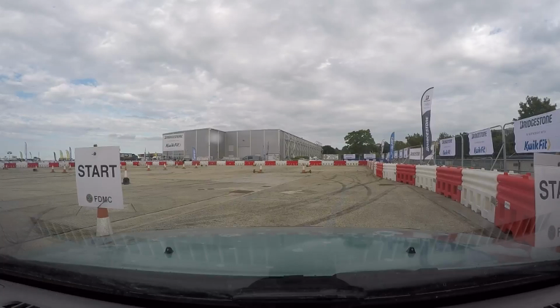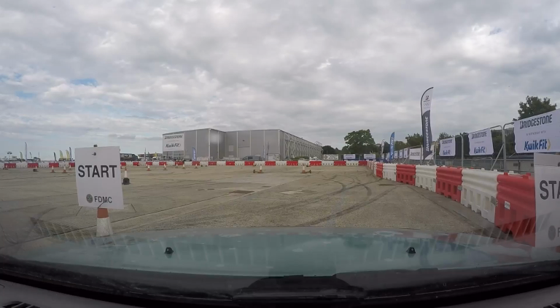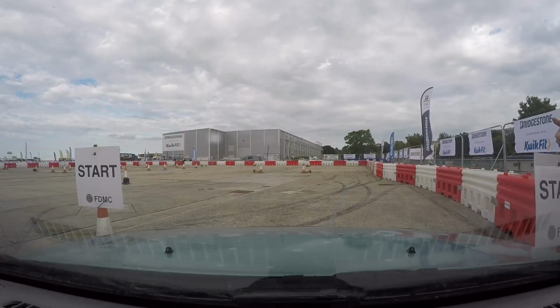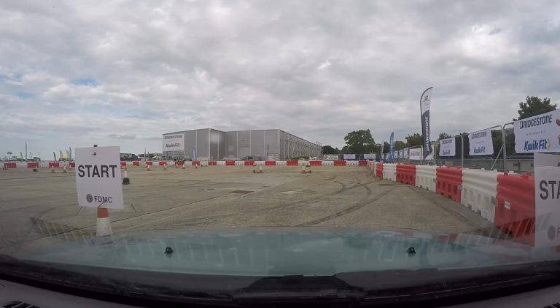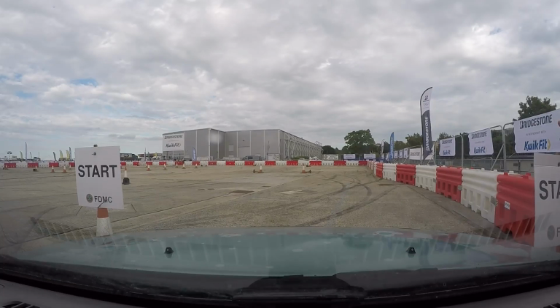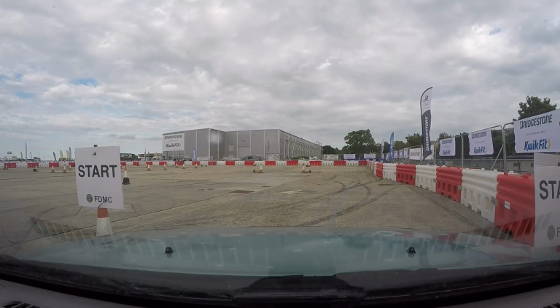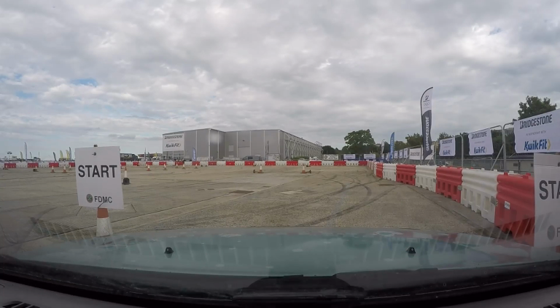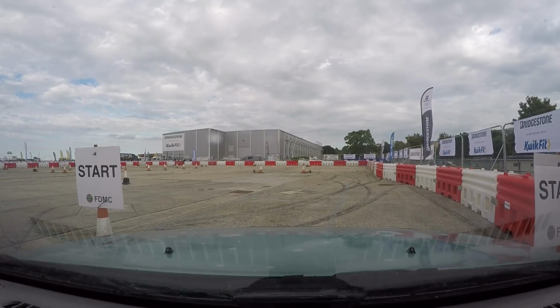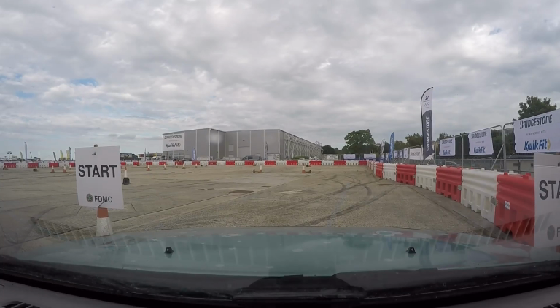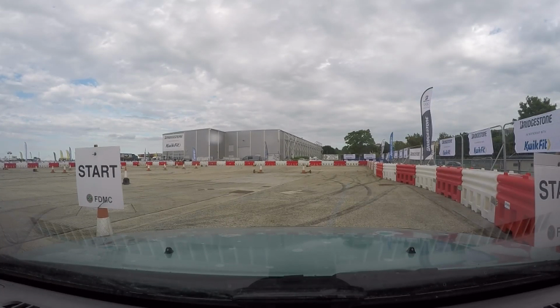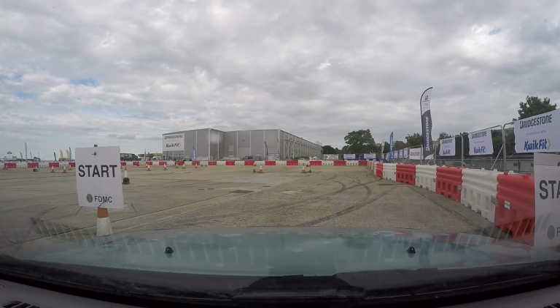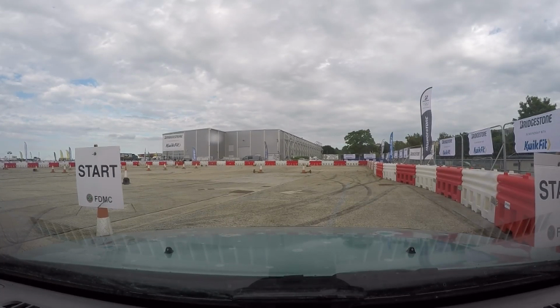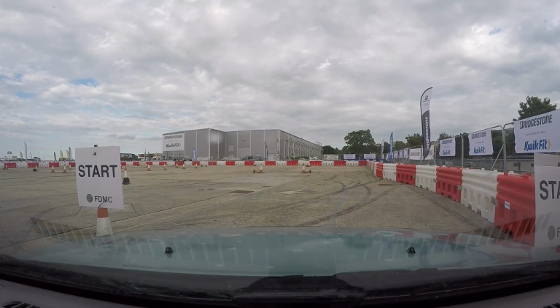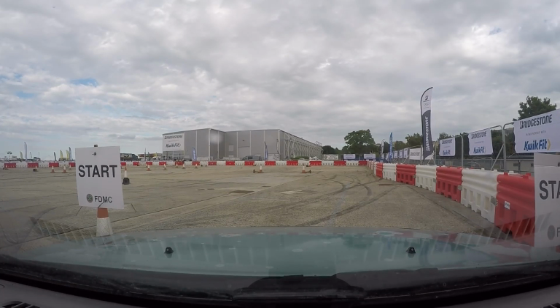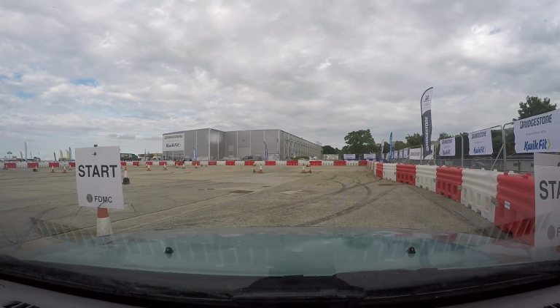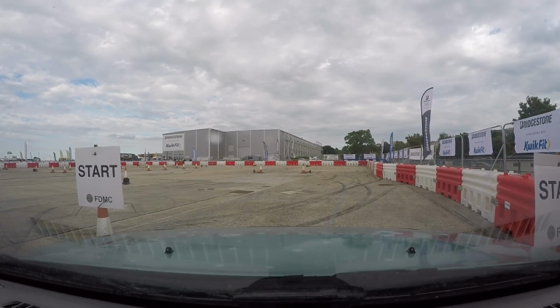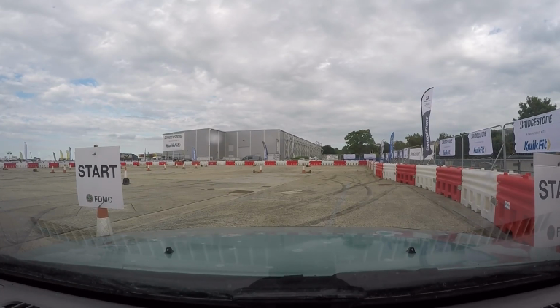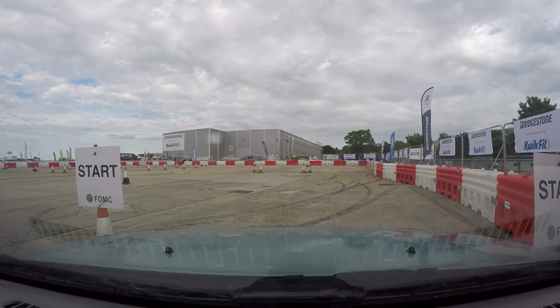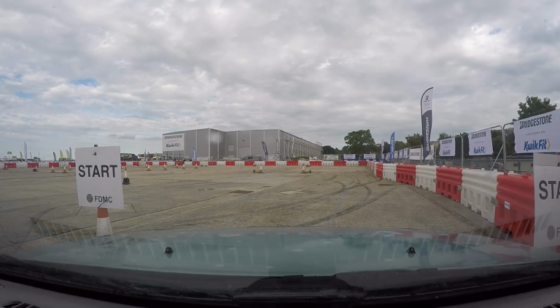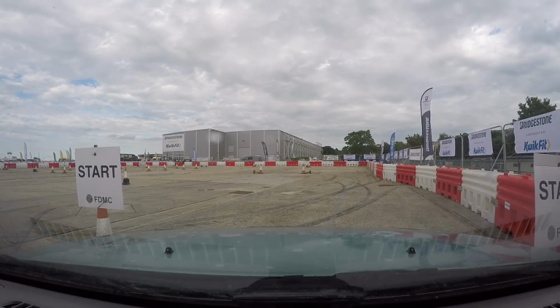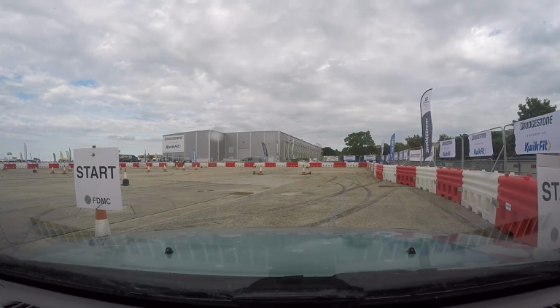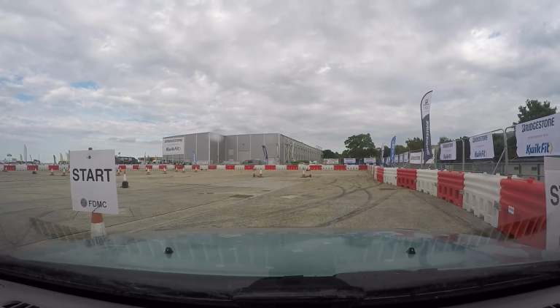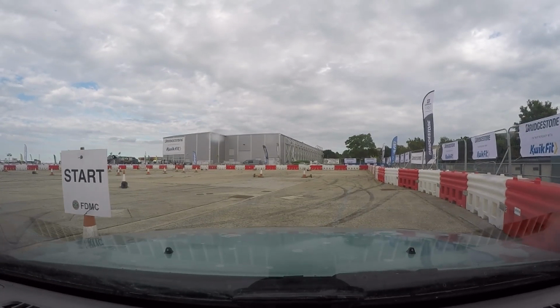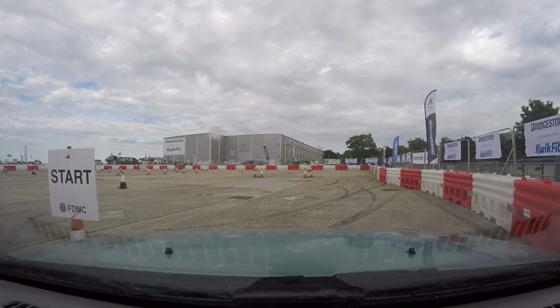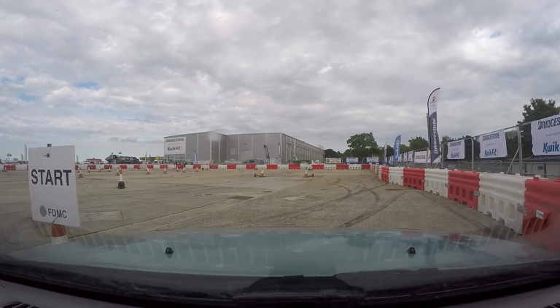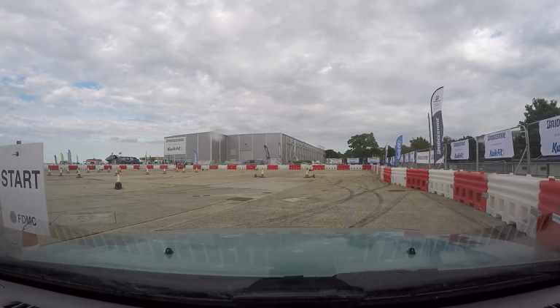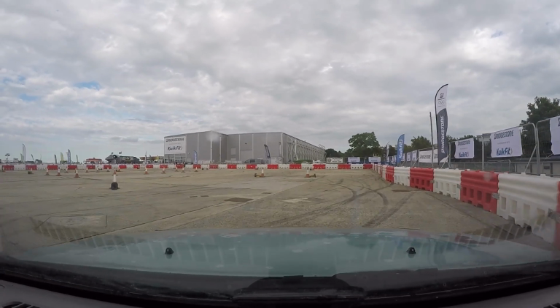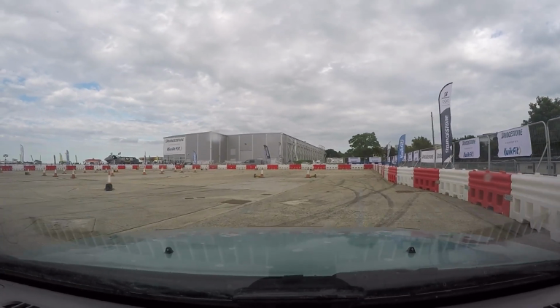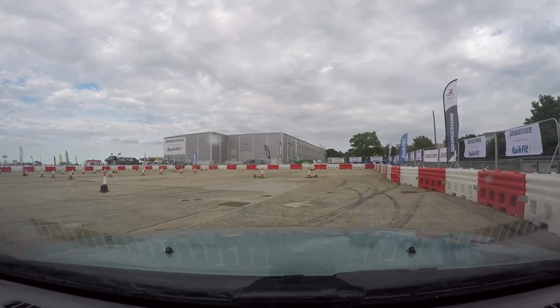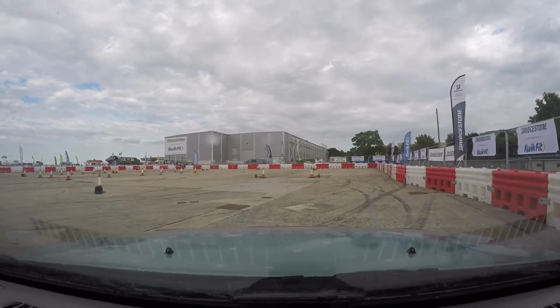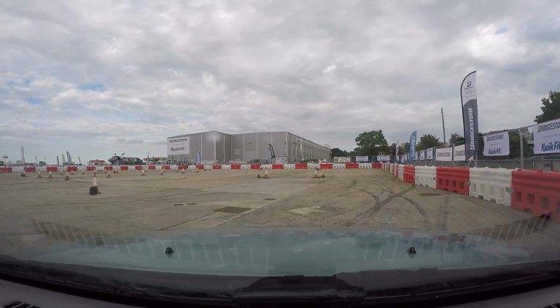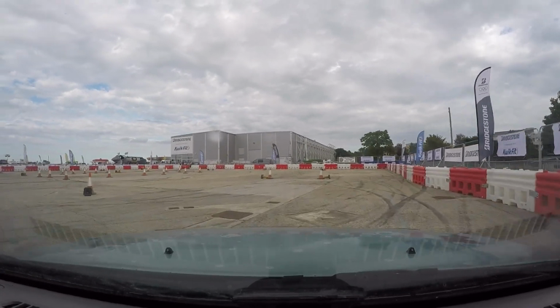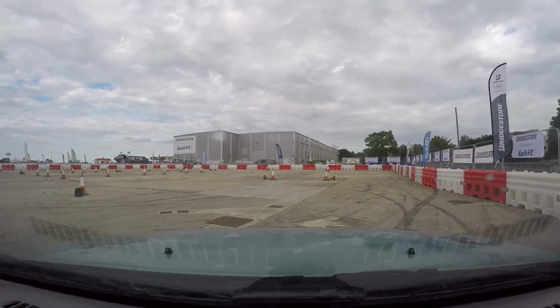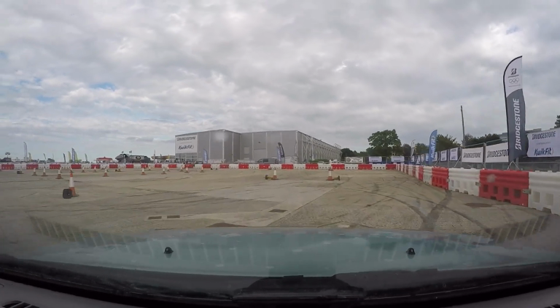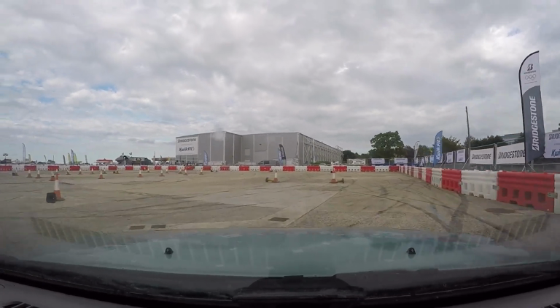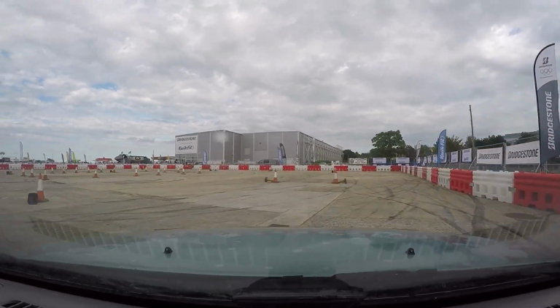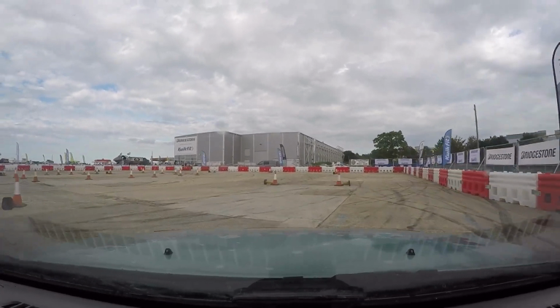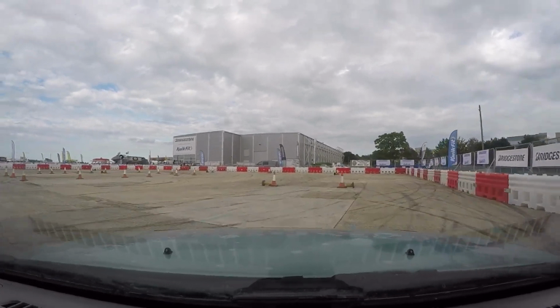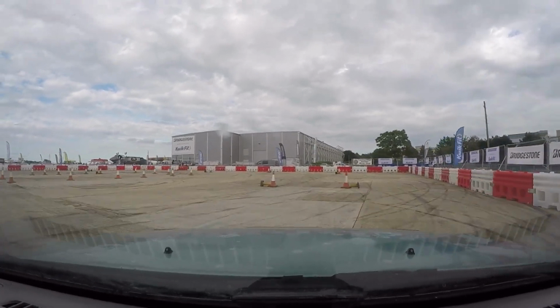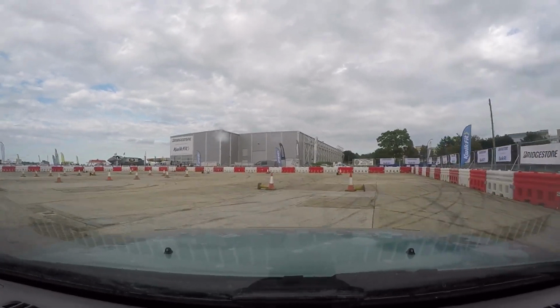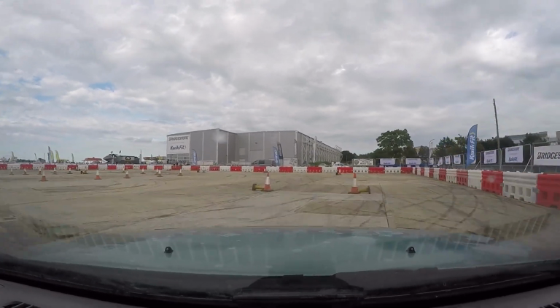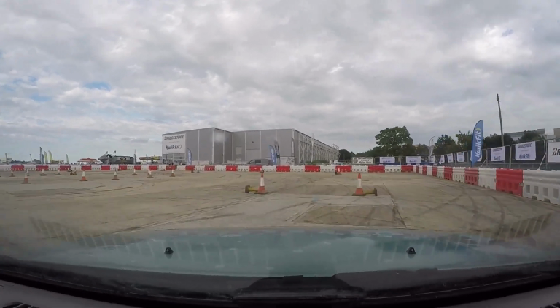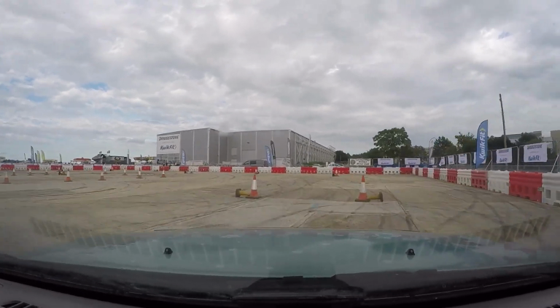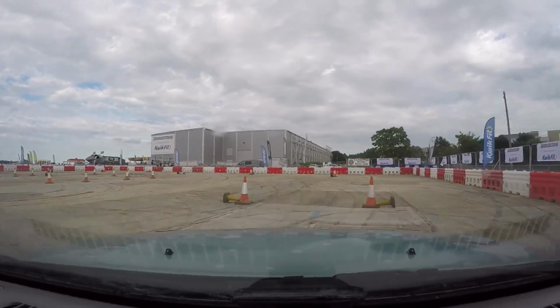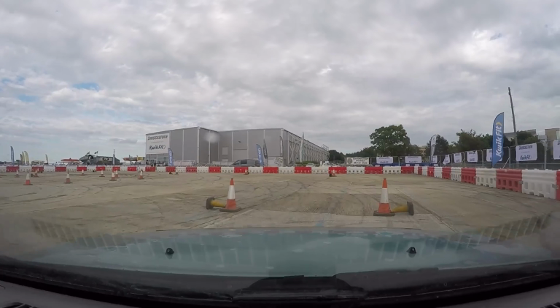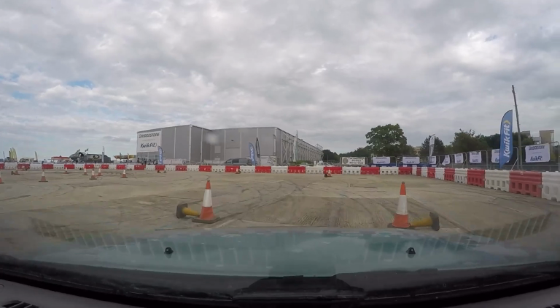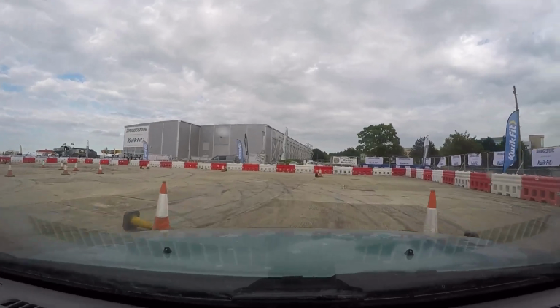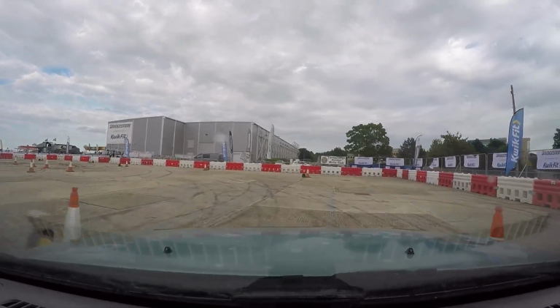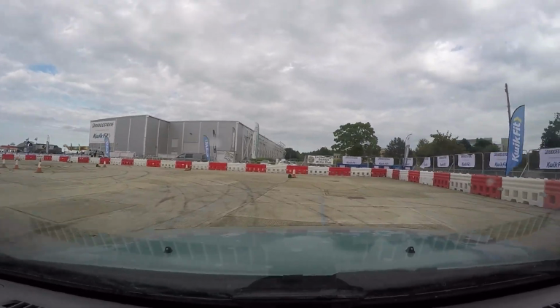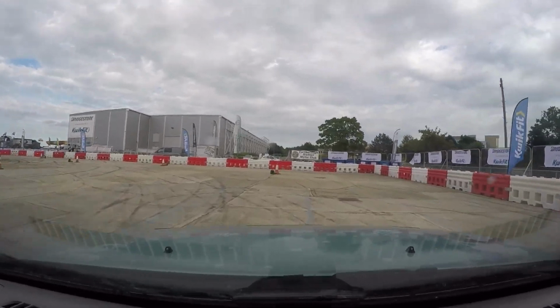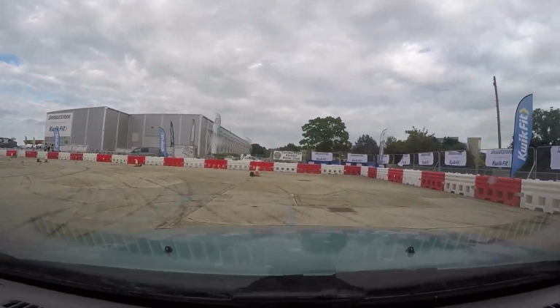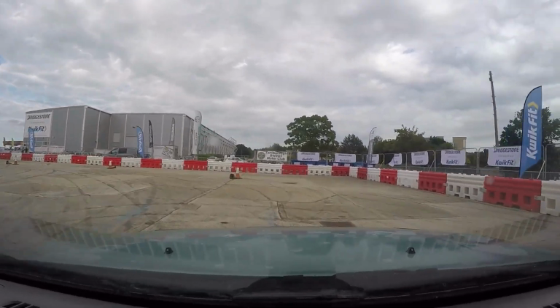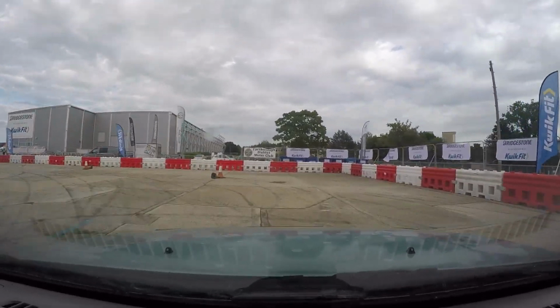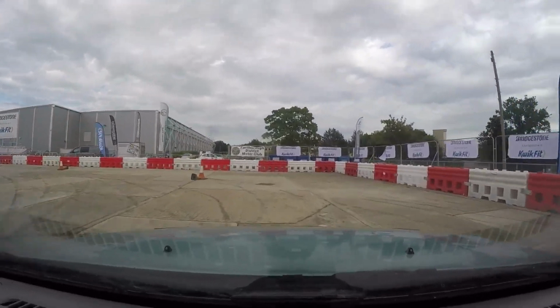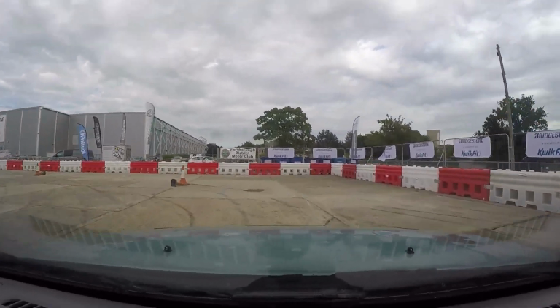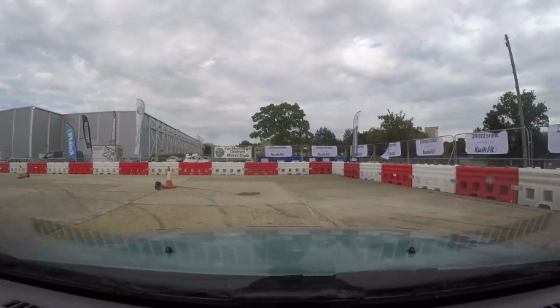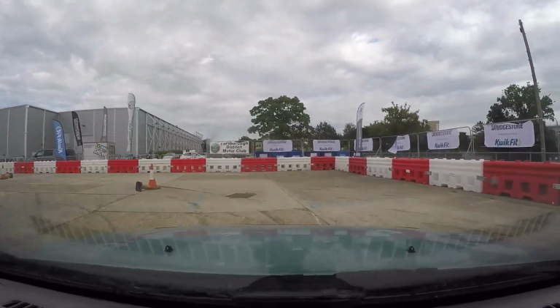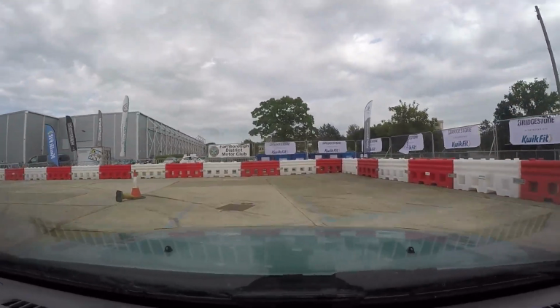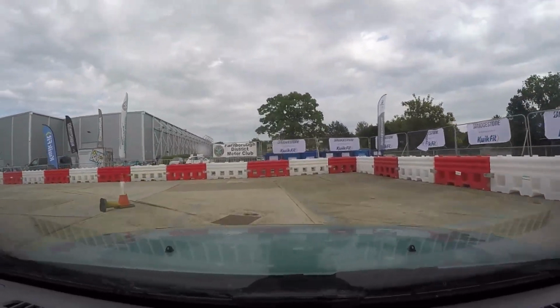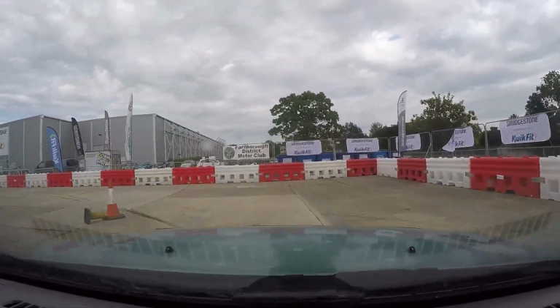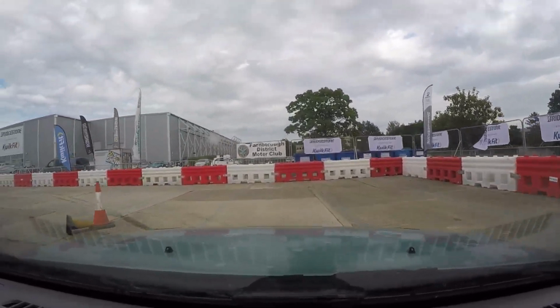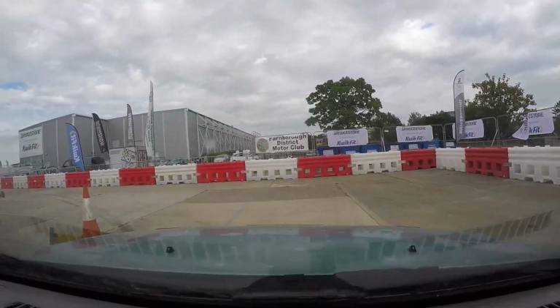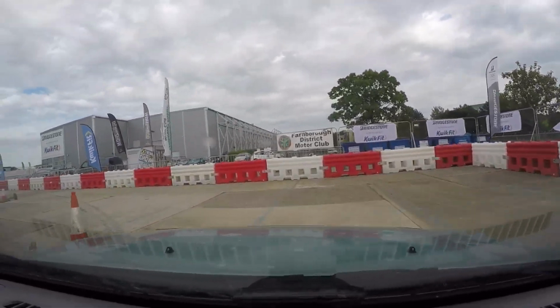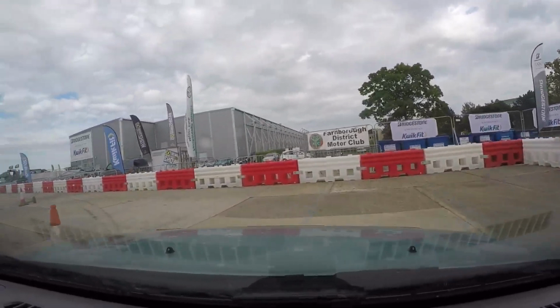Yeah, here we go. So lots of wheel spin-off this time. I like getting some temperature in the tyres, a little bit in the brakes.